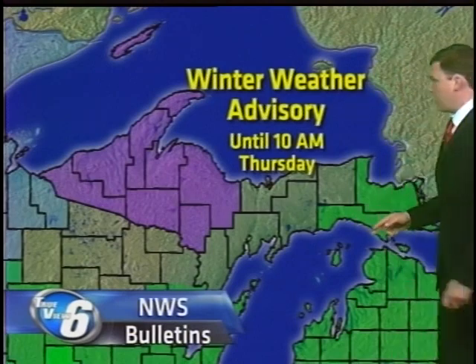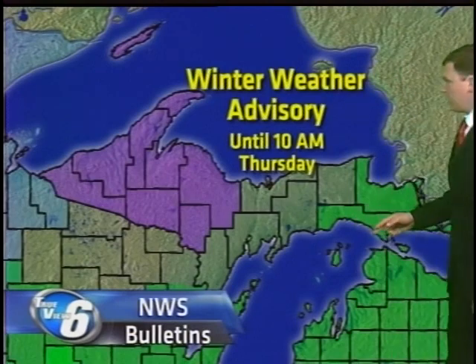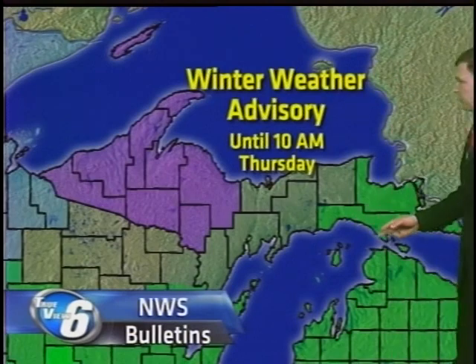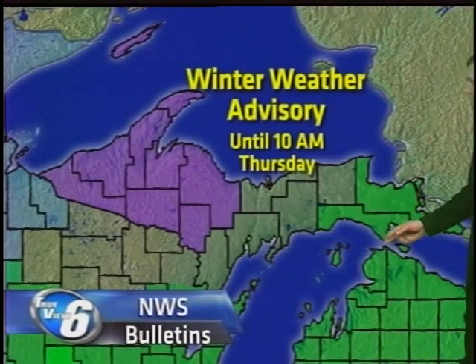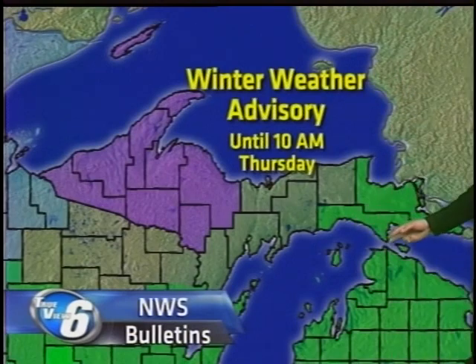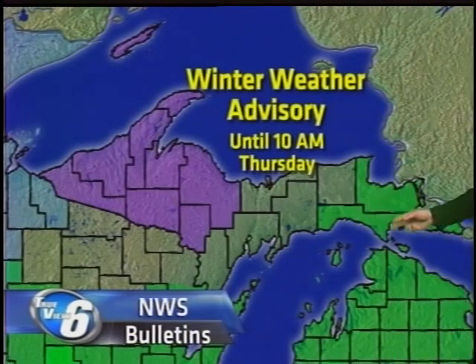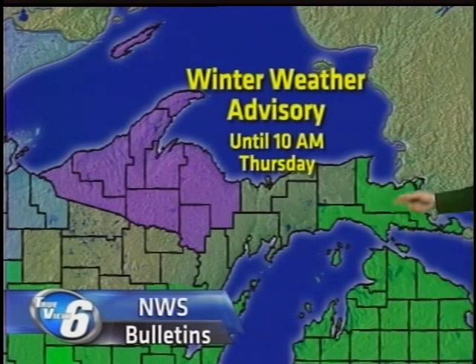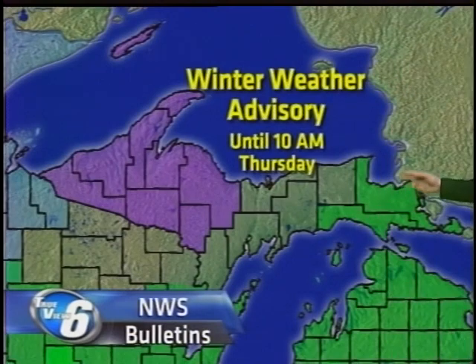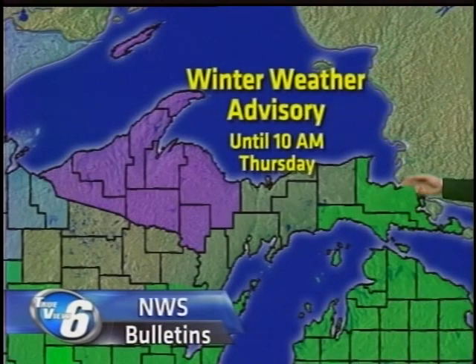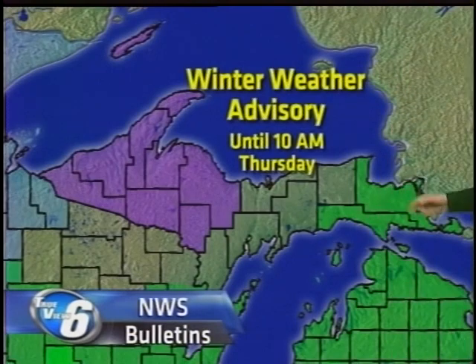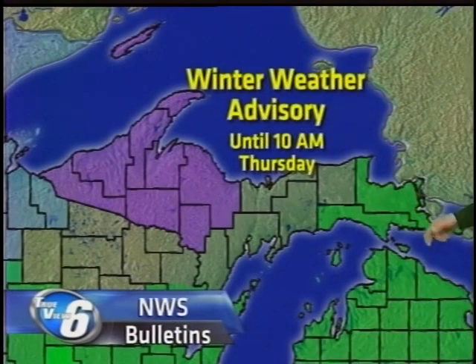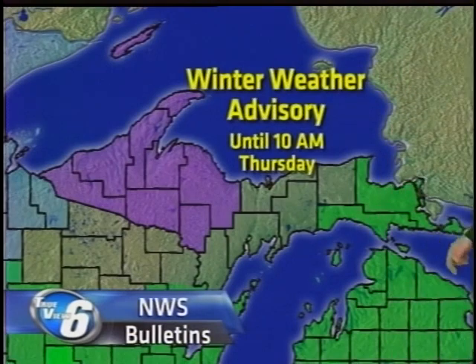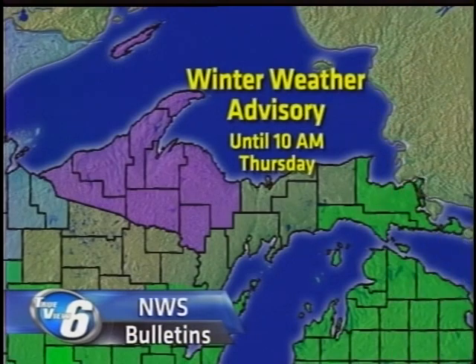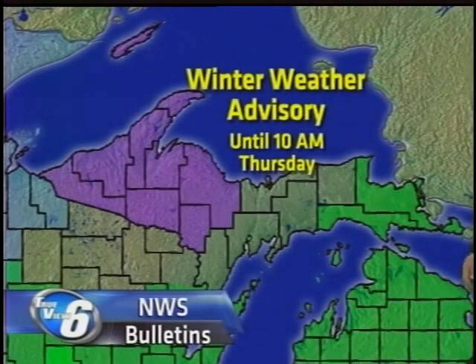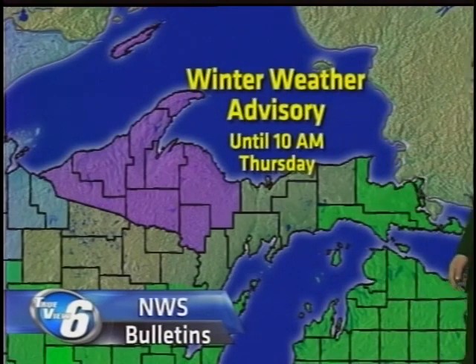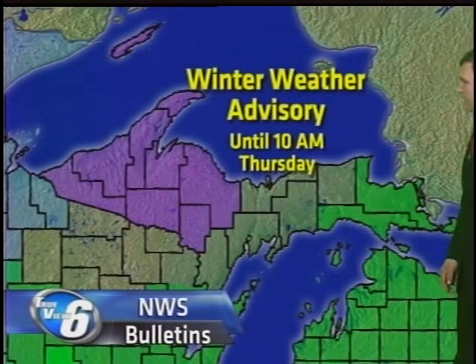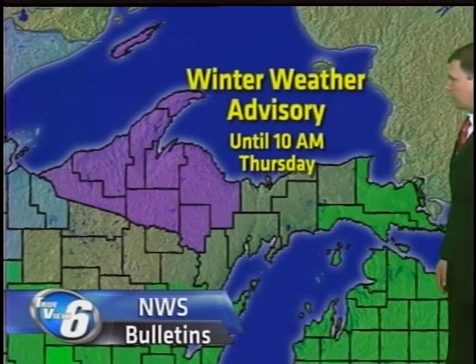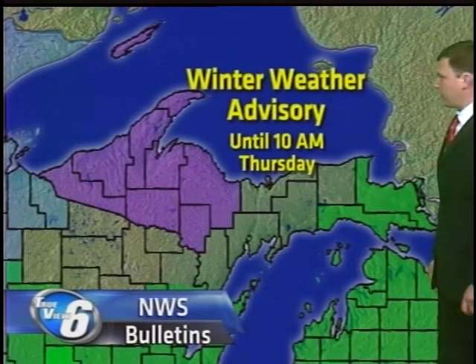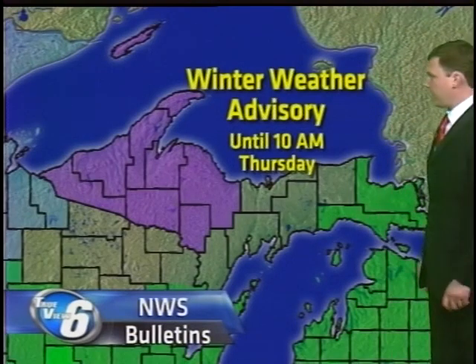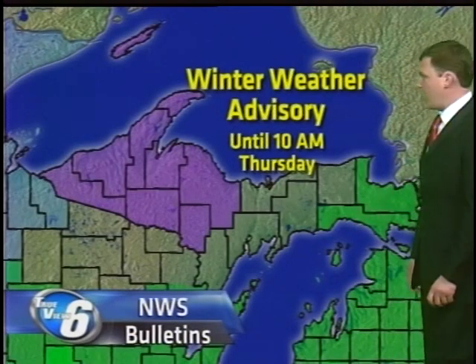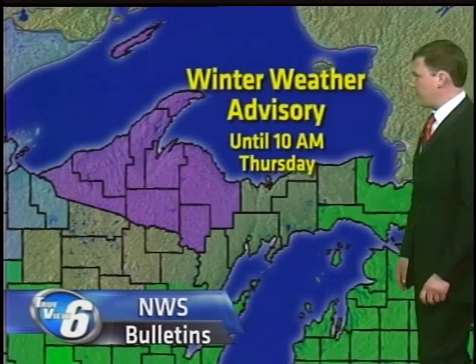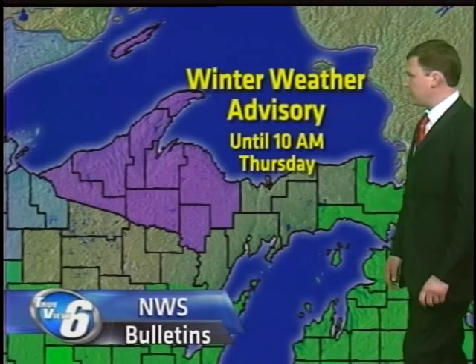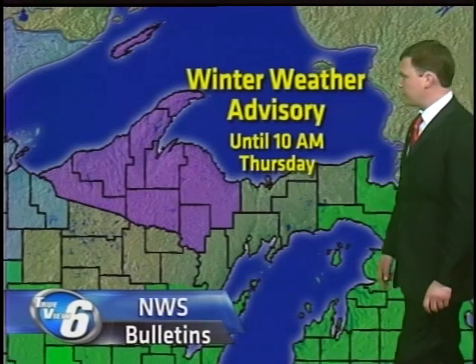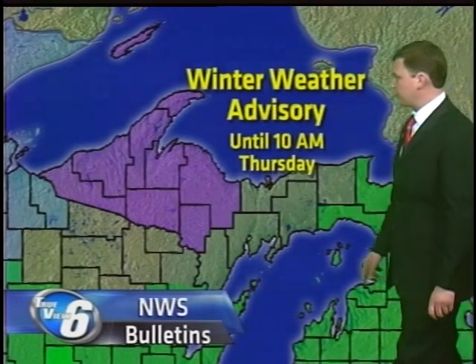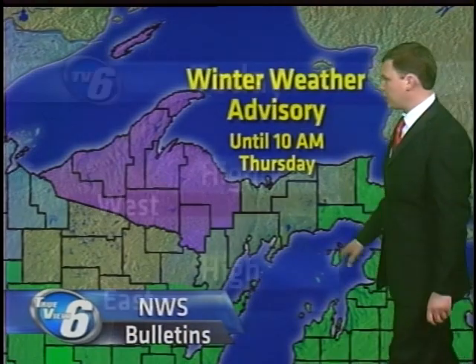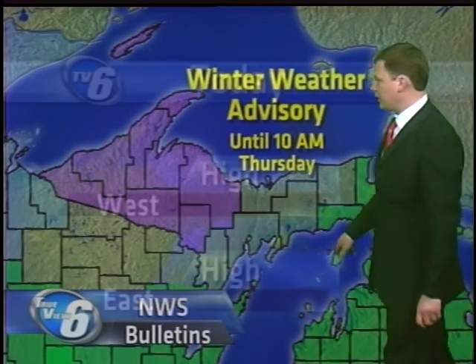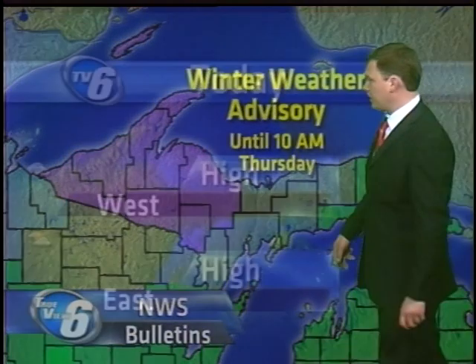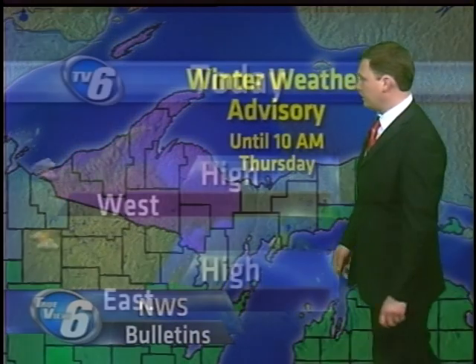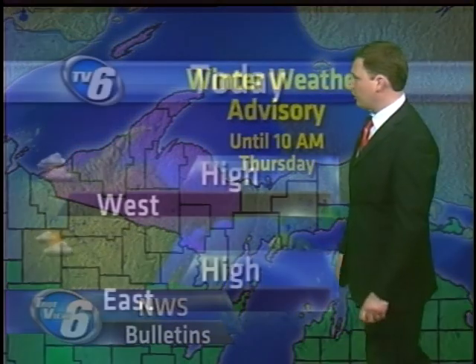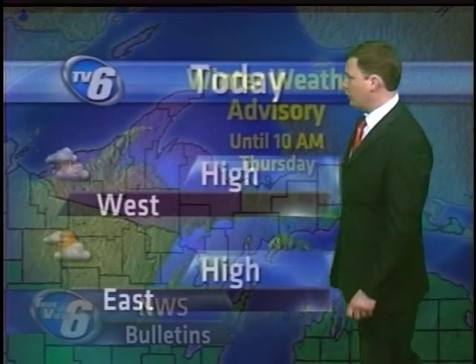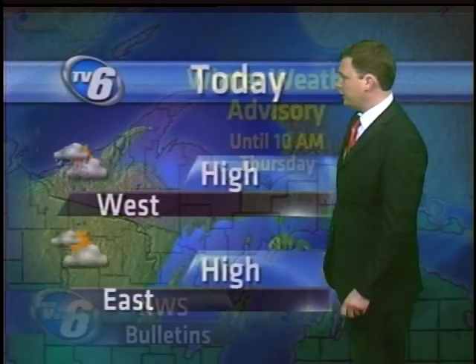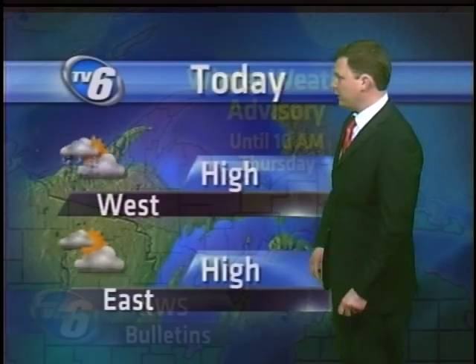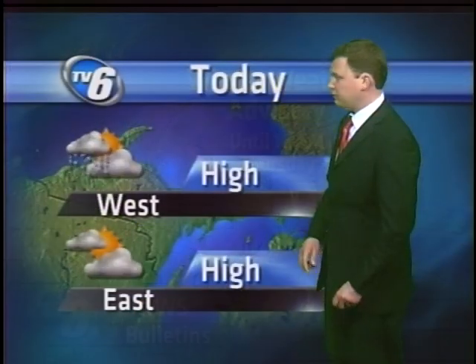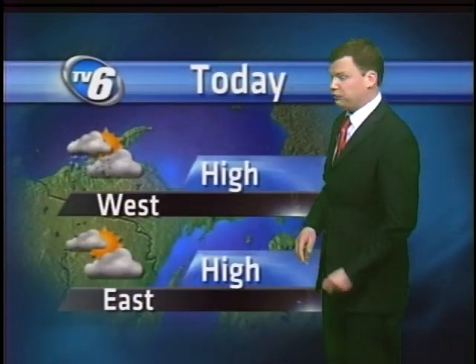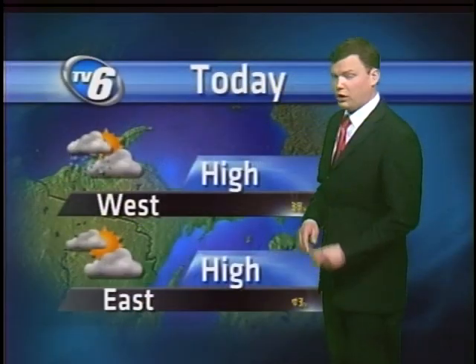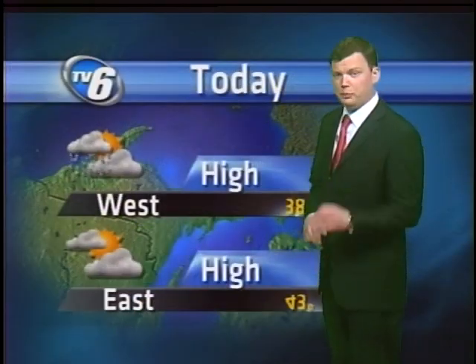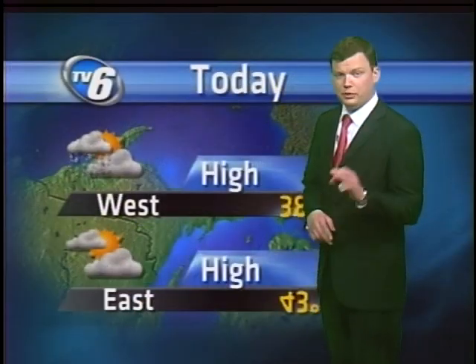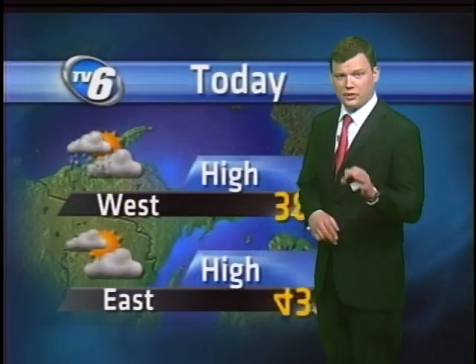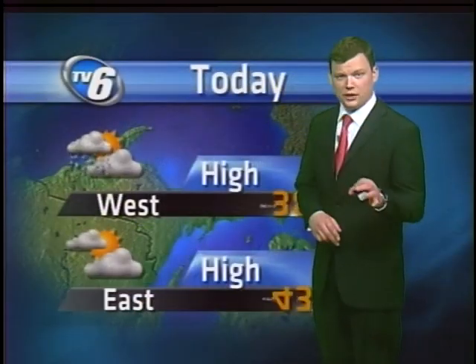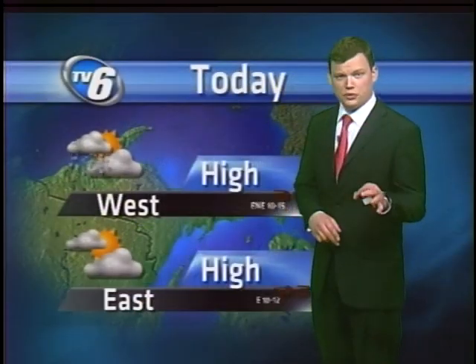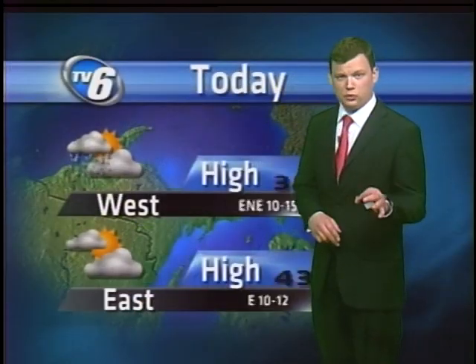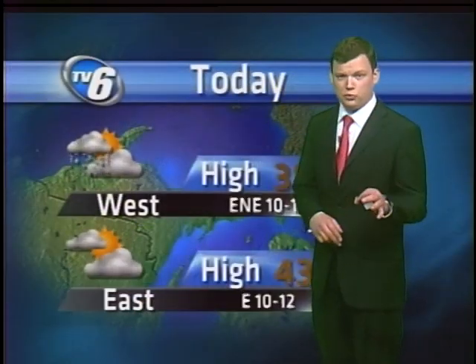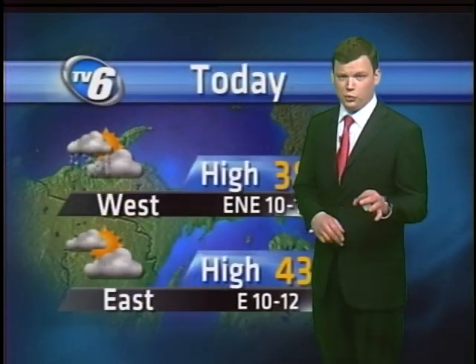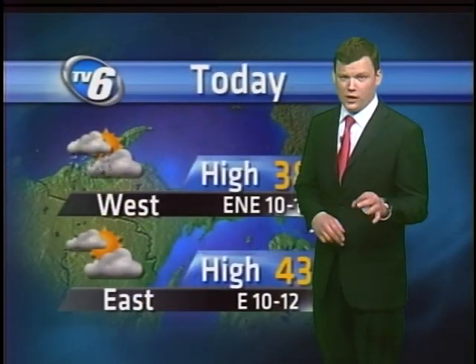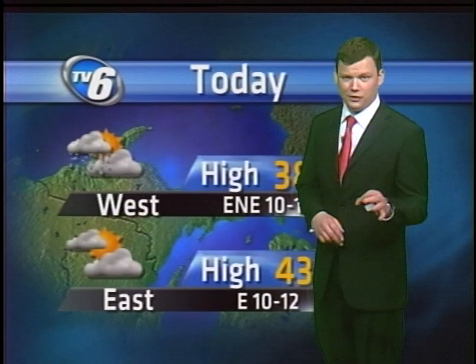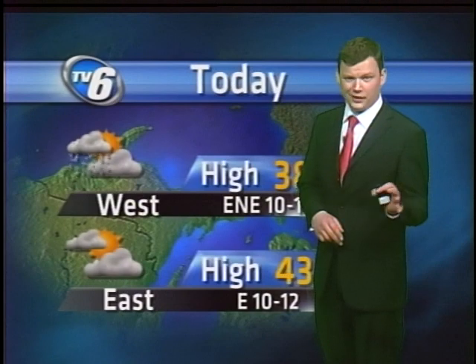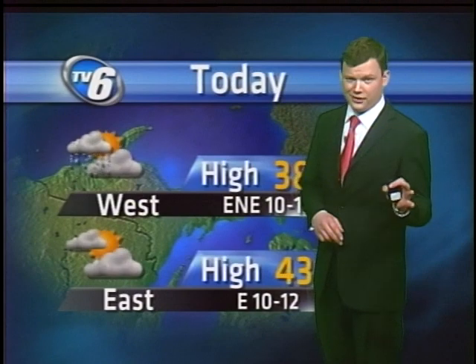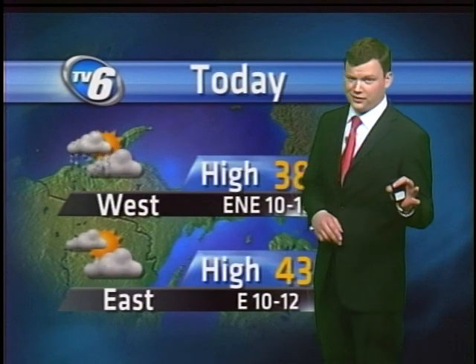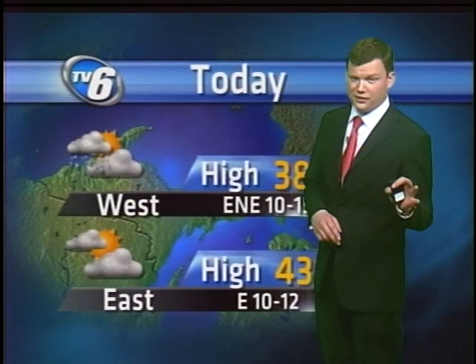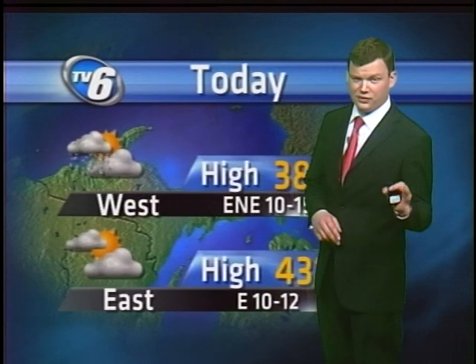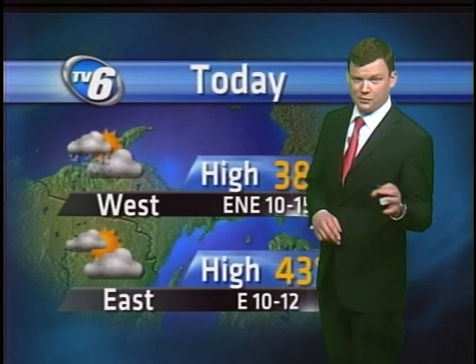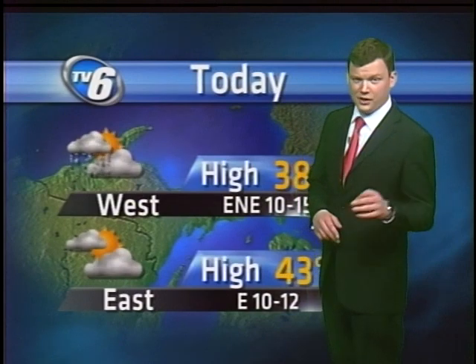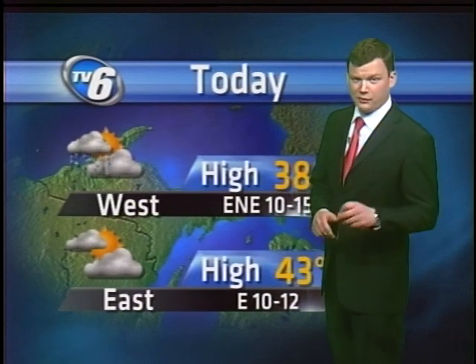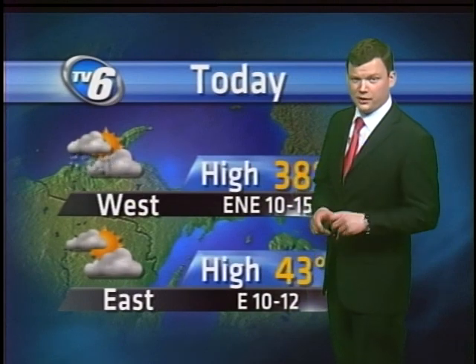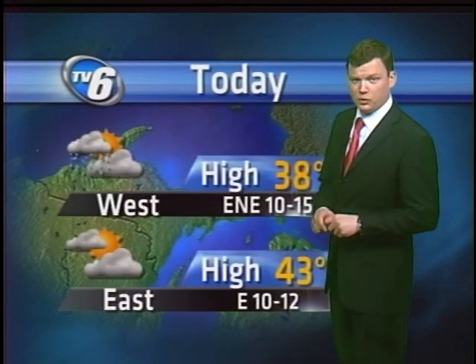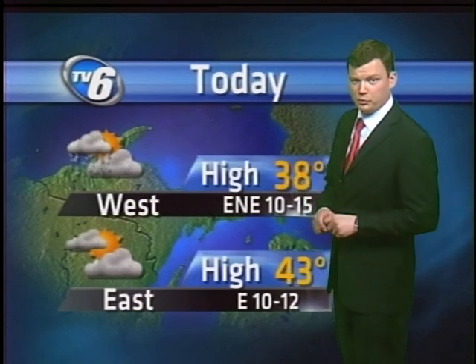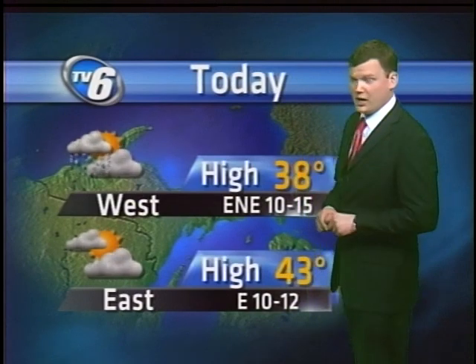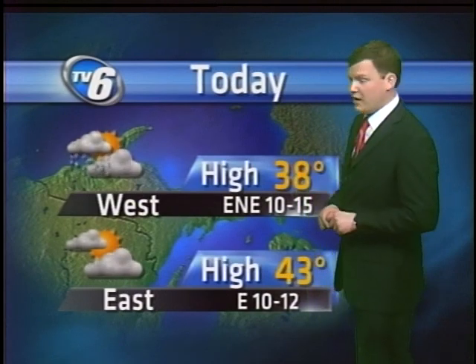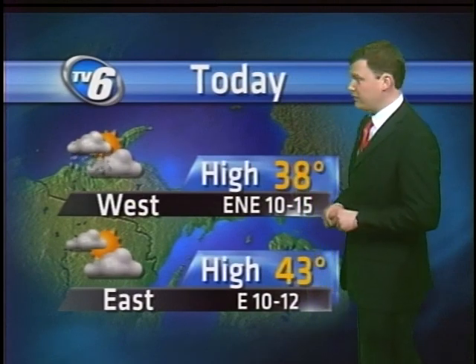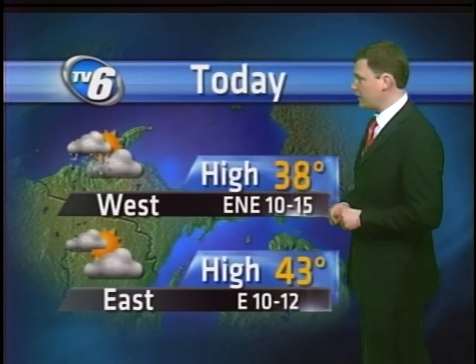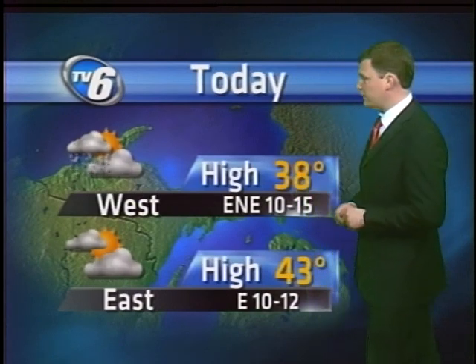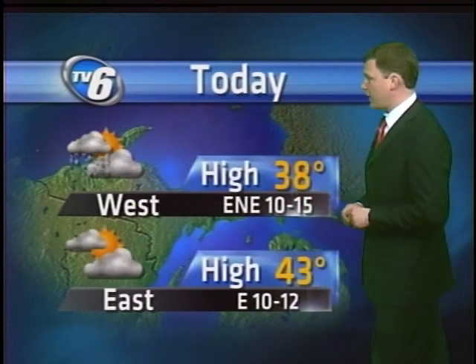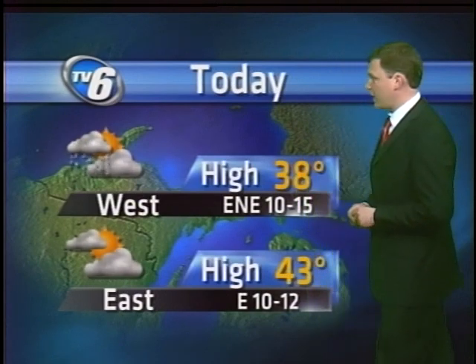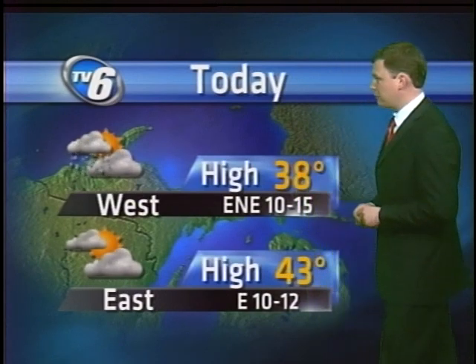Take a look at this — Chippewa and Mackinac County are getting in on that flood potential as well. Some of that rain could be heavy at times.